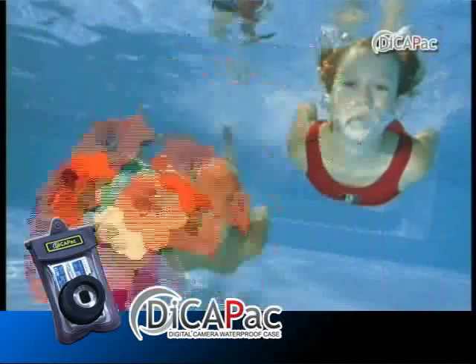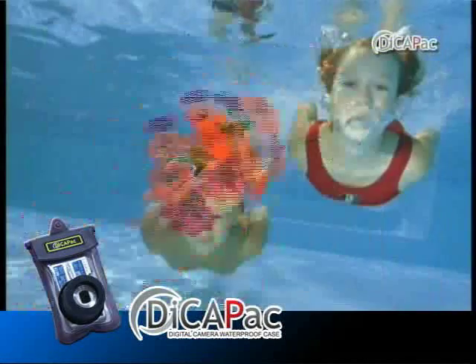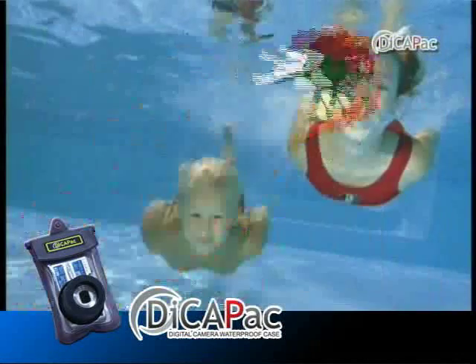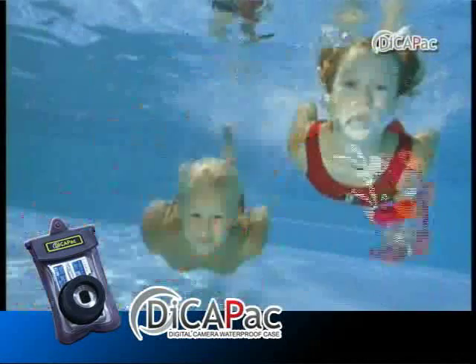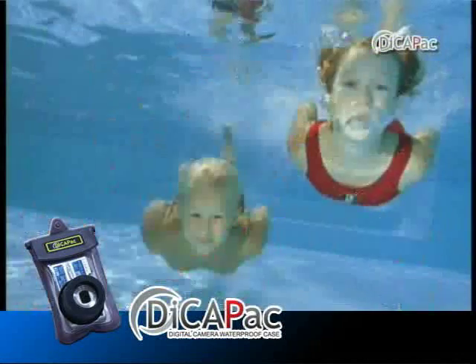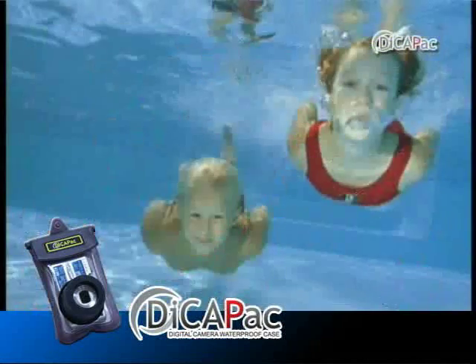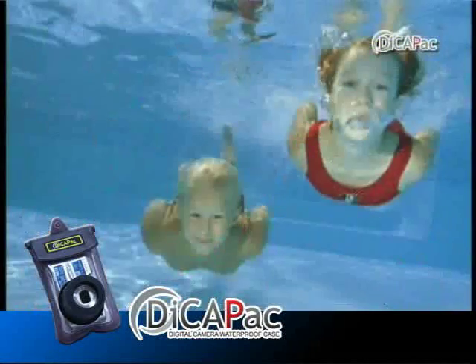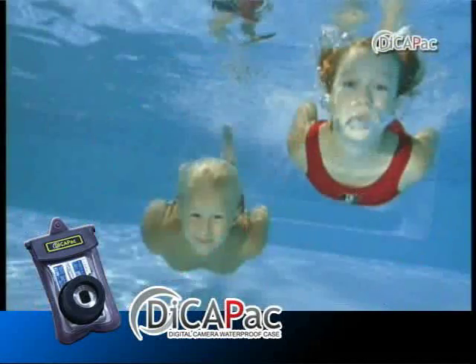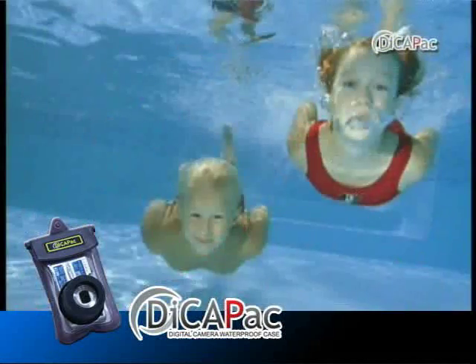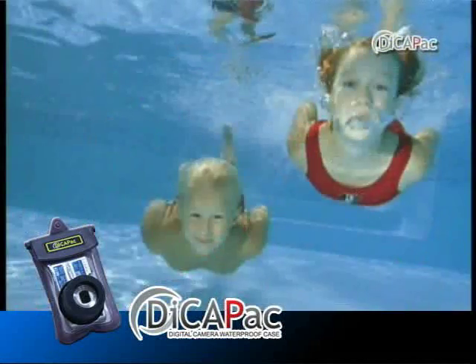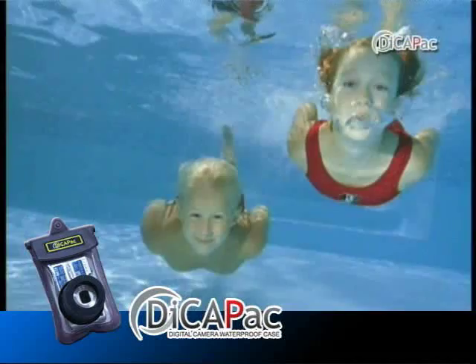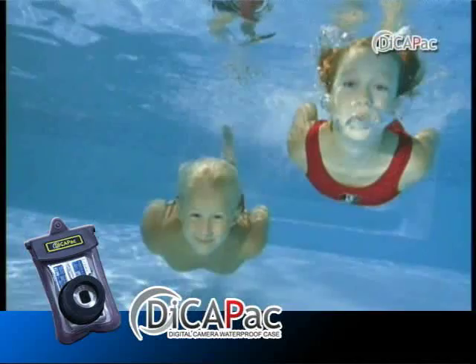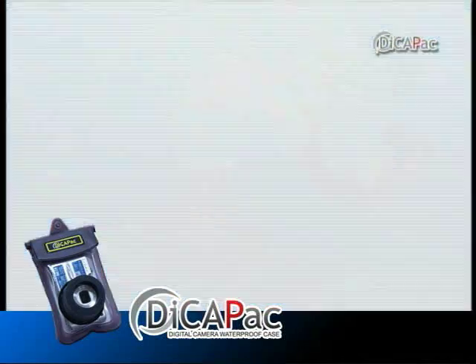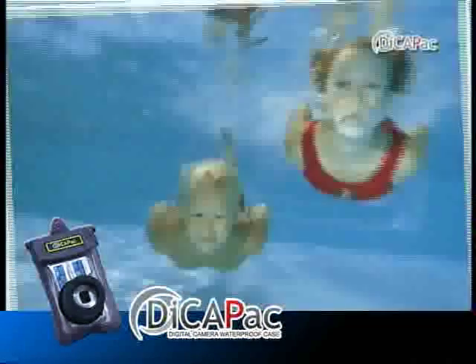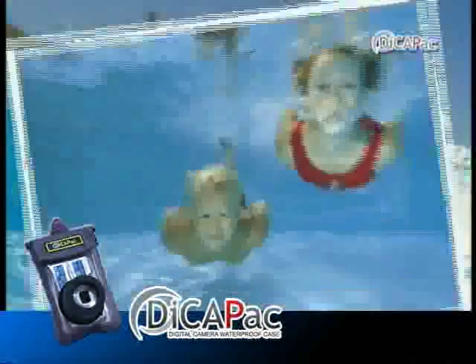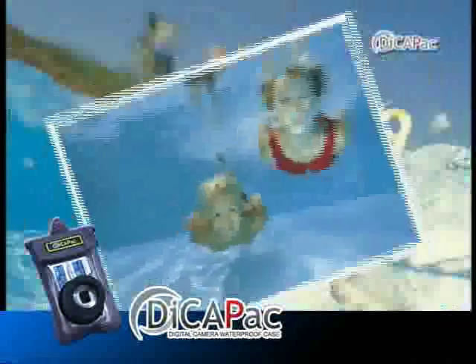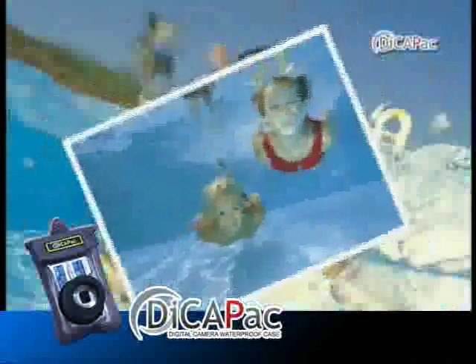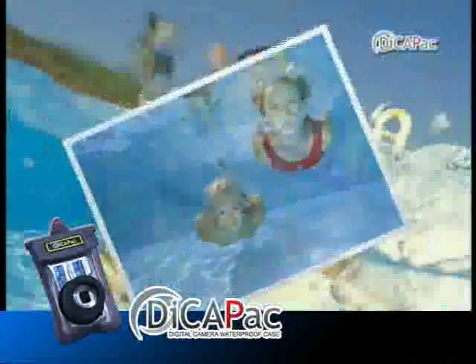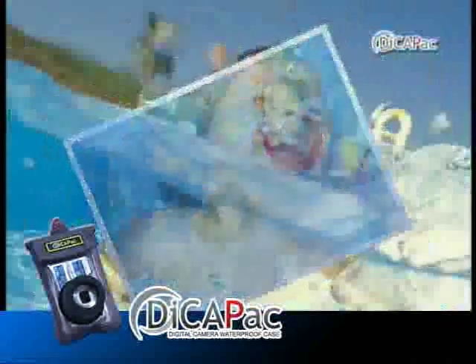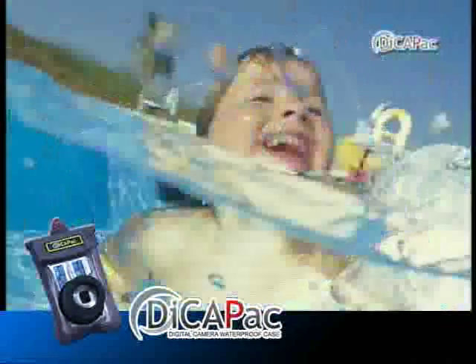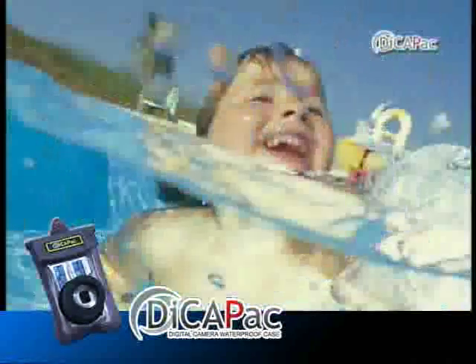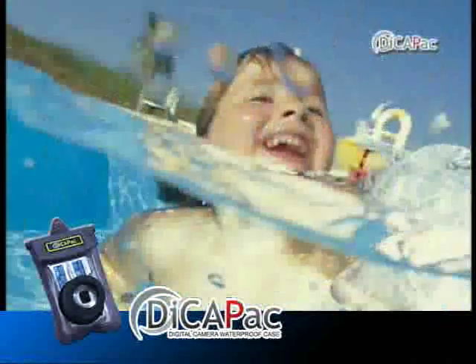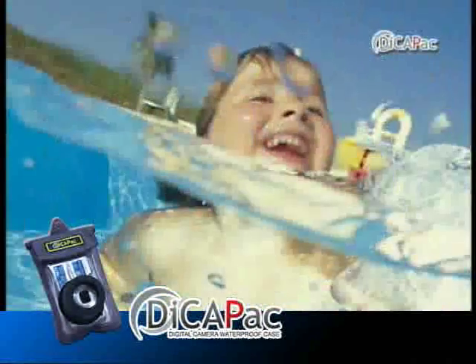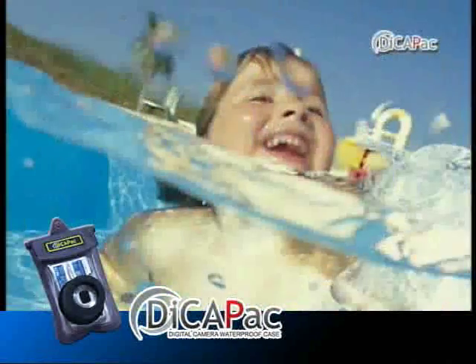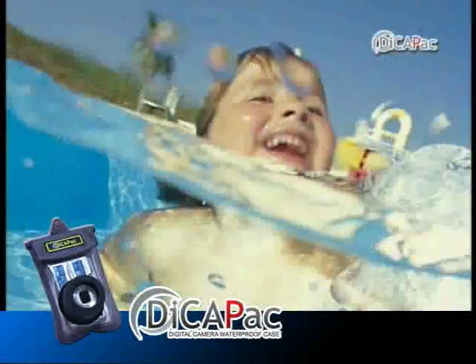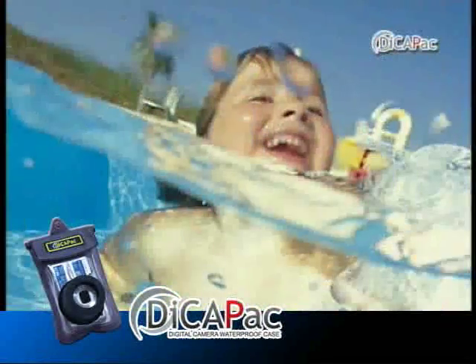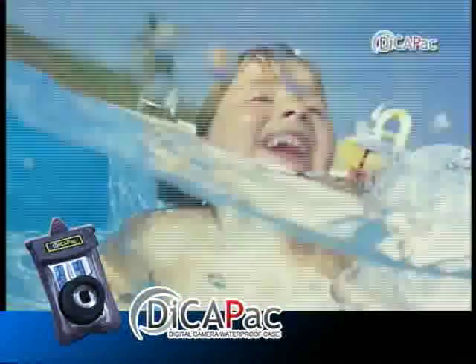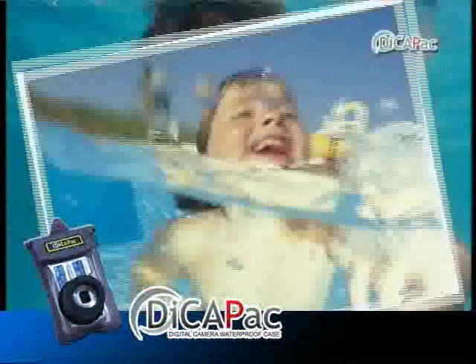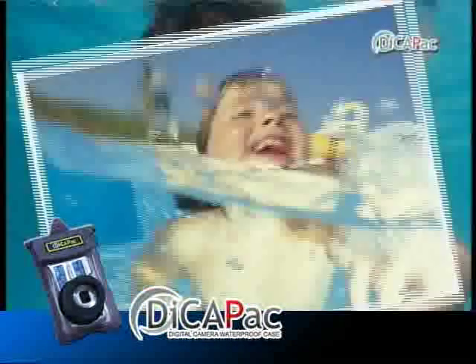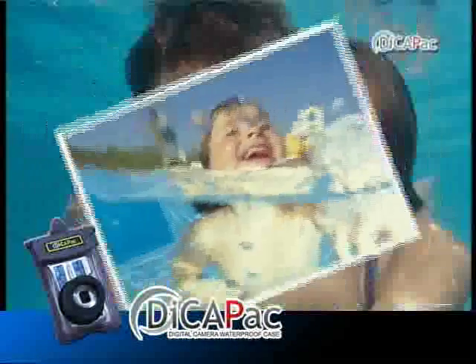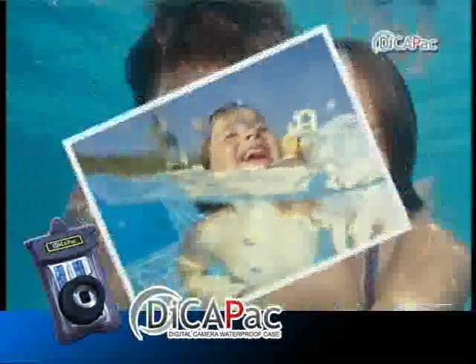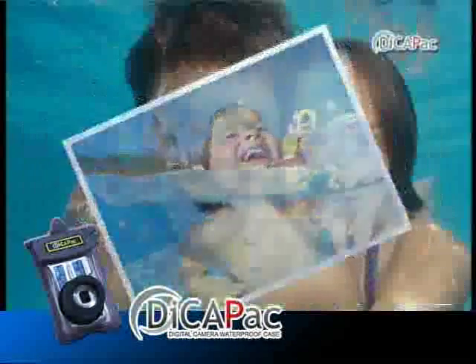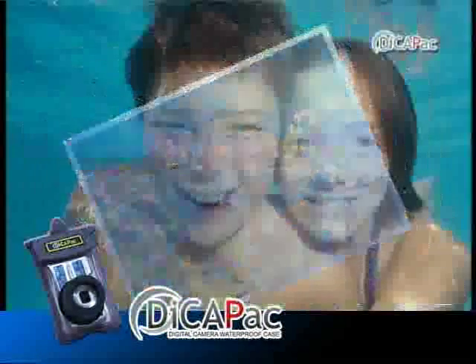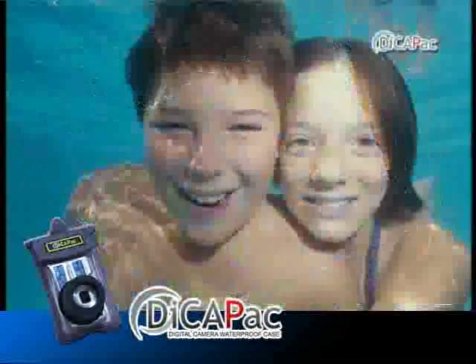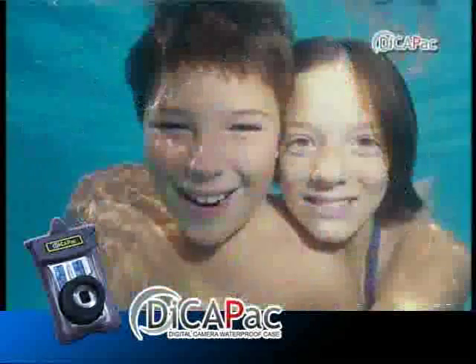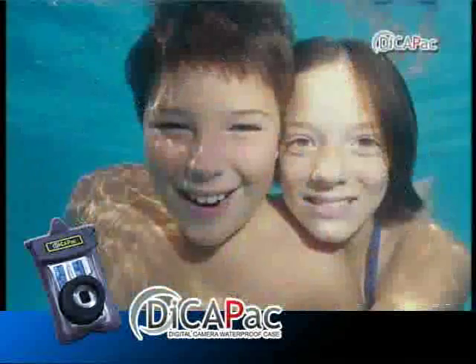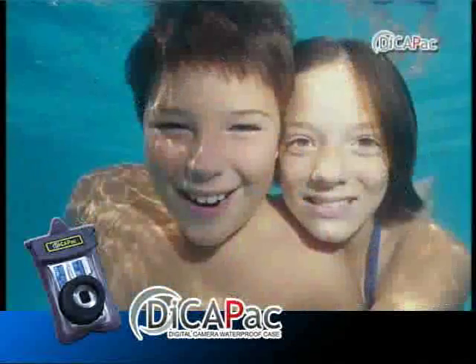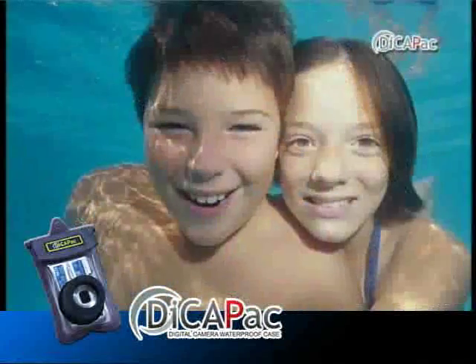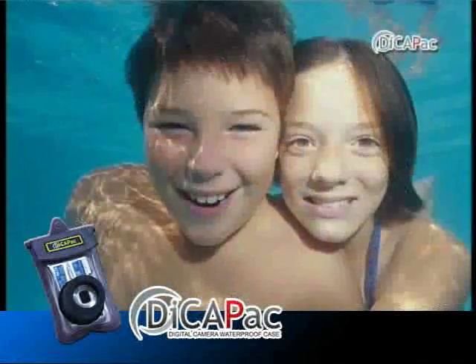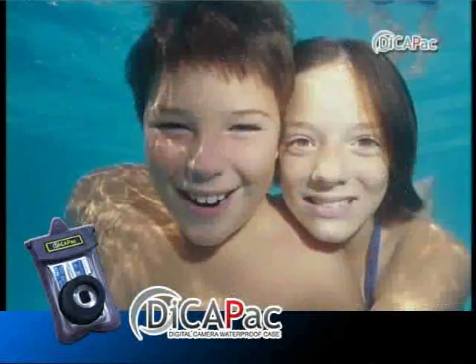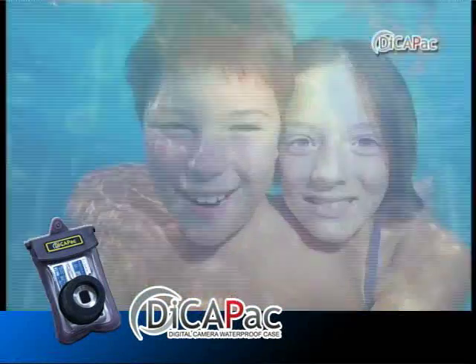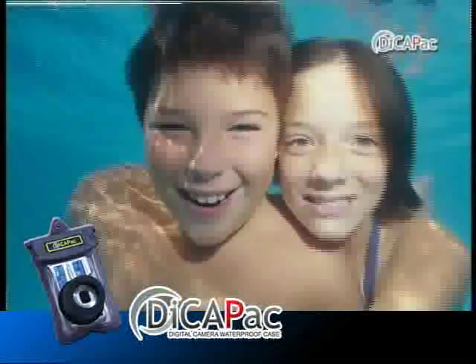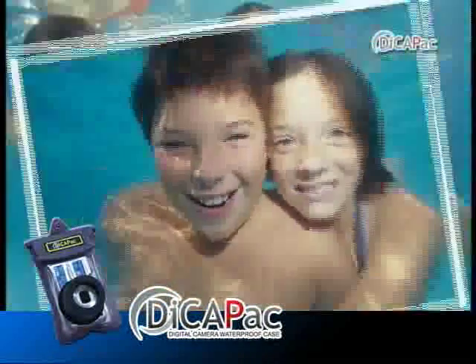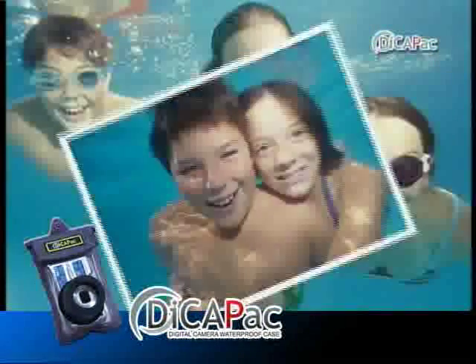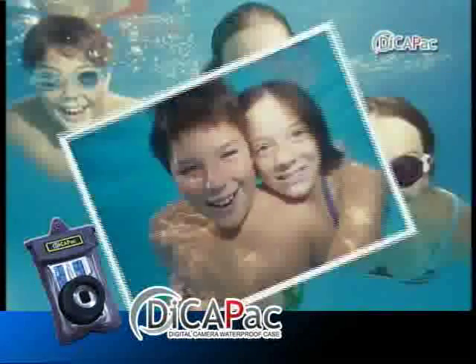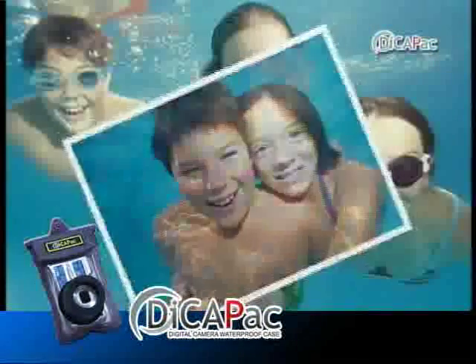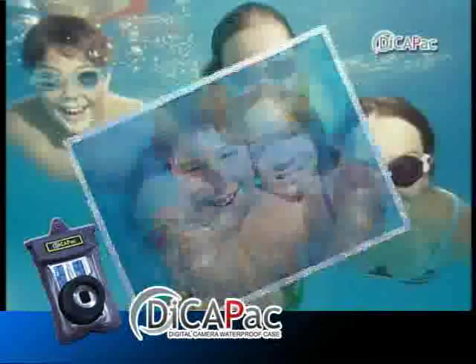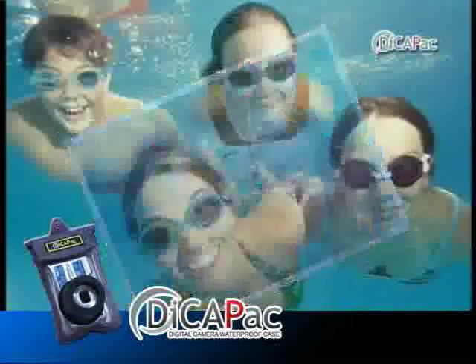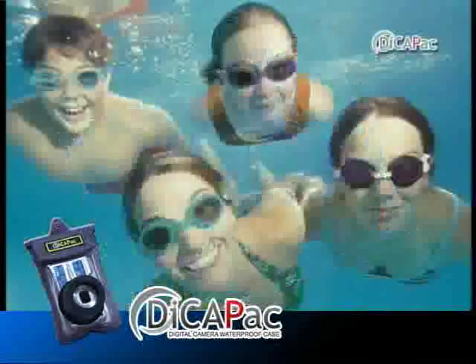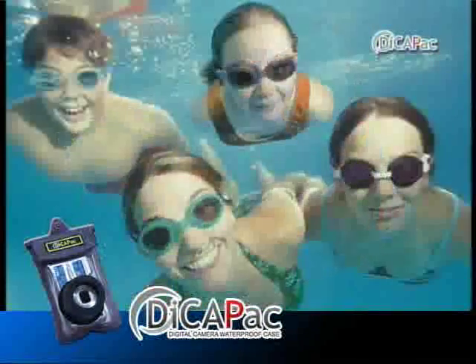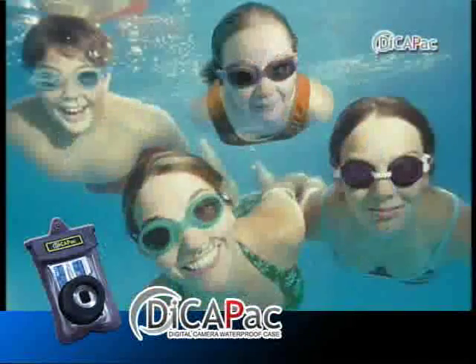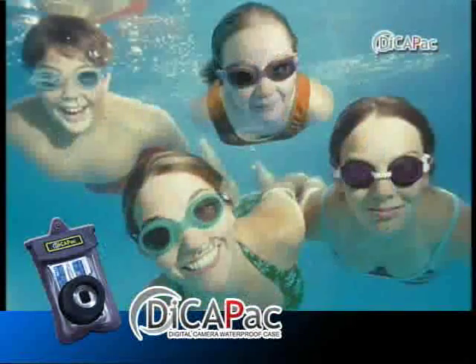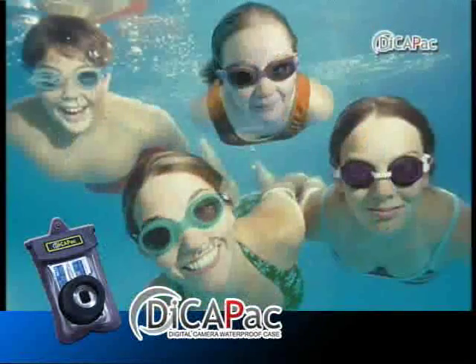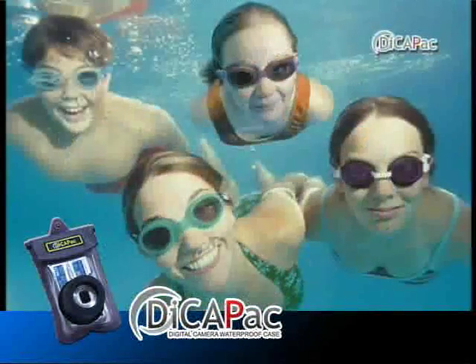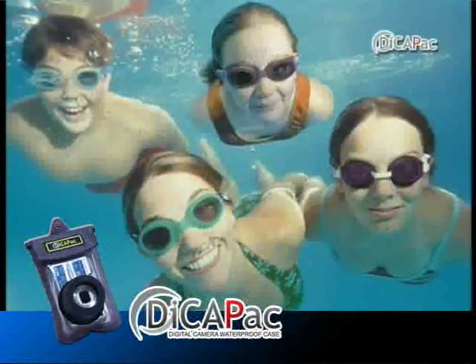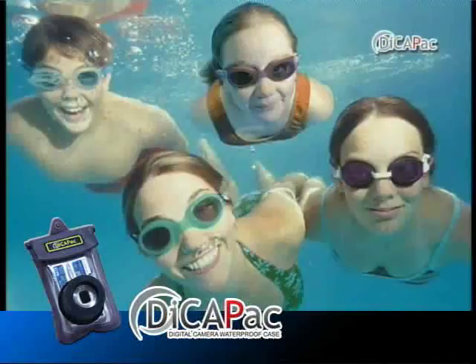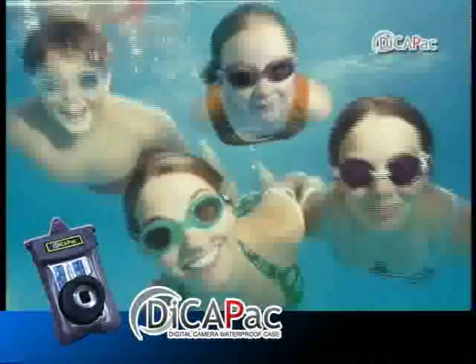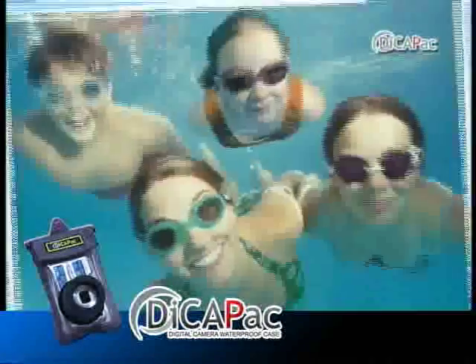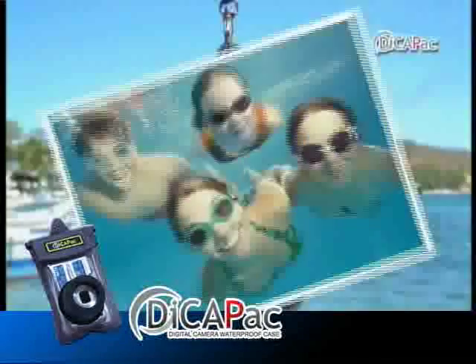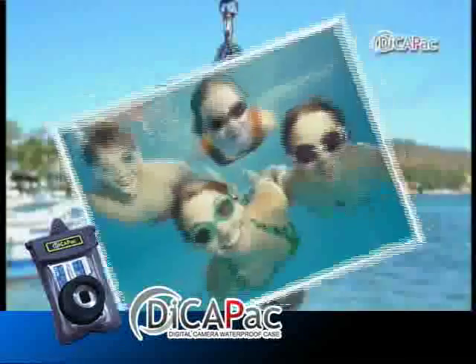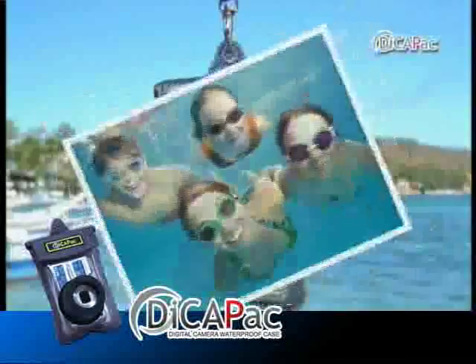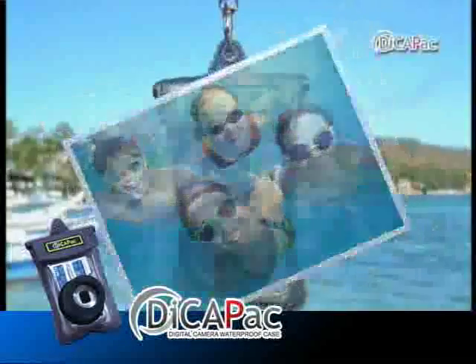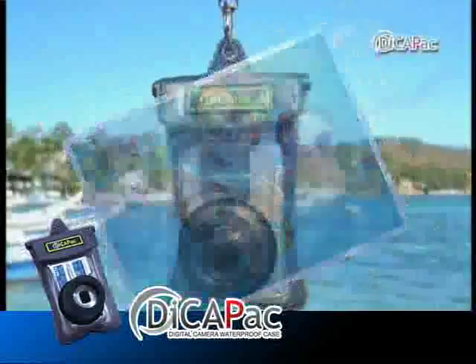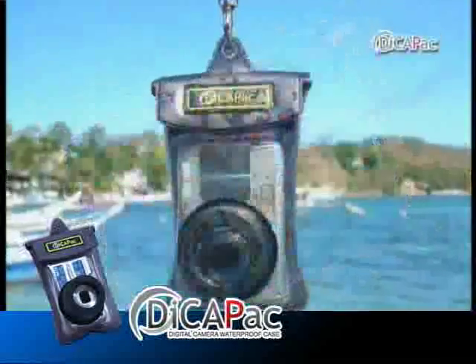Now we can capture ourselves in the water with our cameras. DekaPak will bring to life the images that we have only dreamed of.